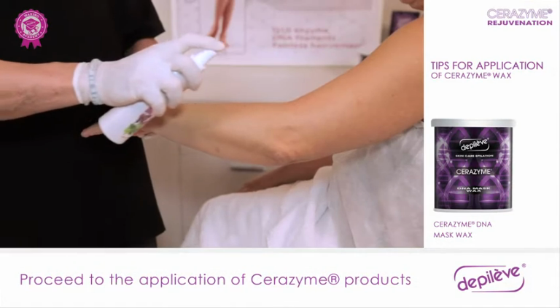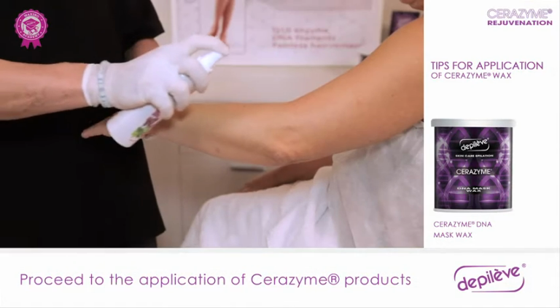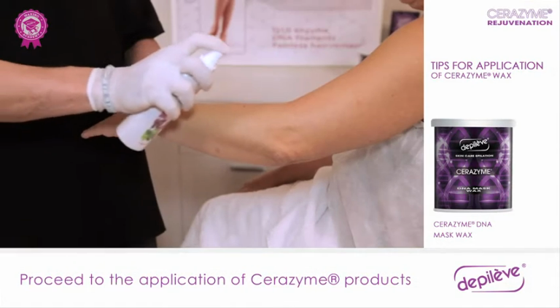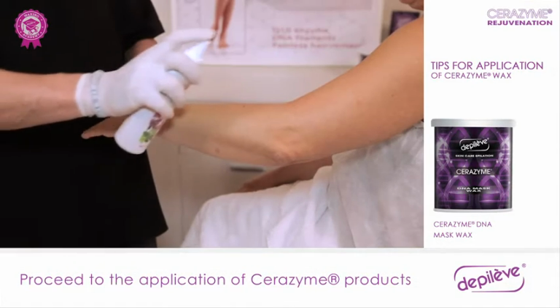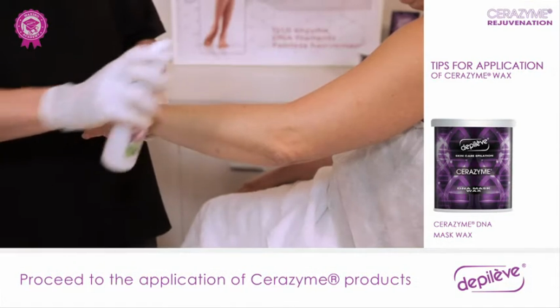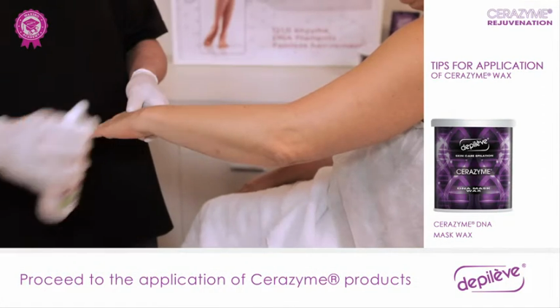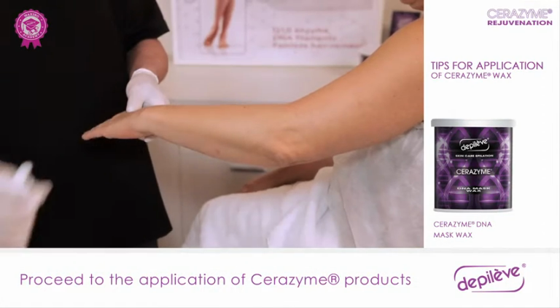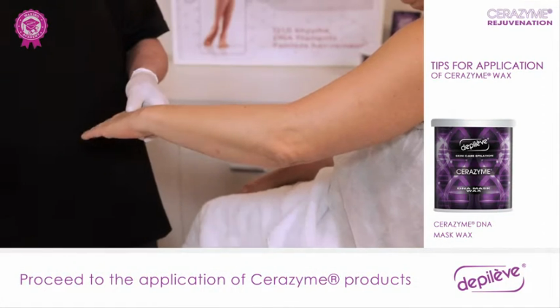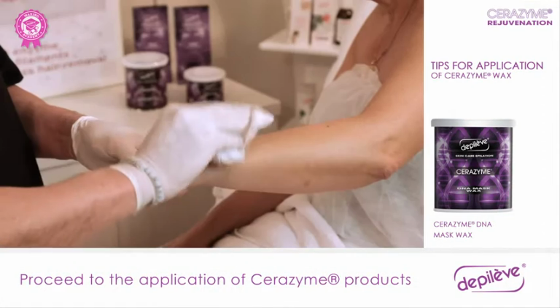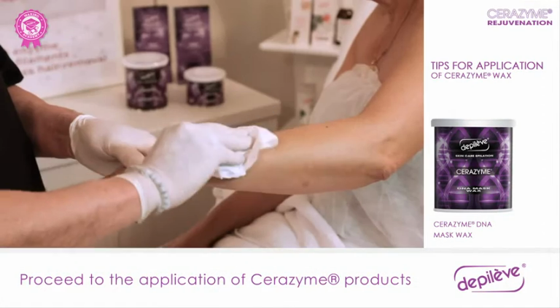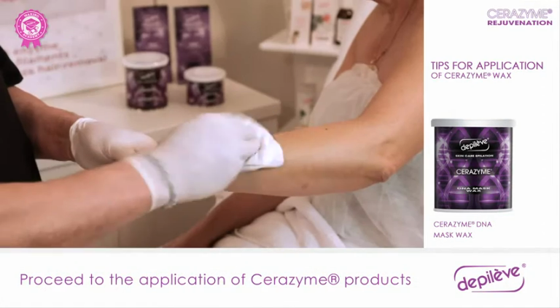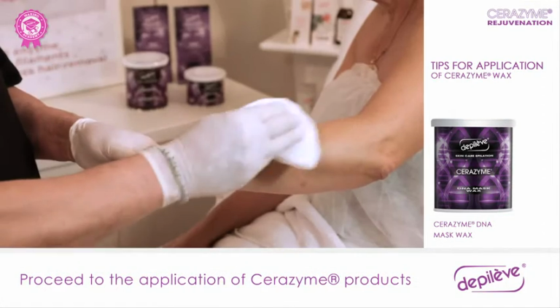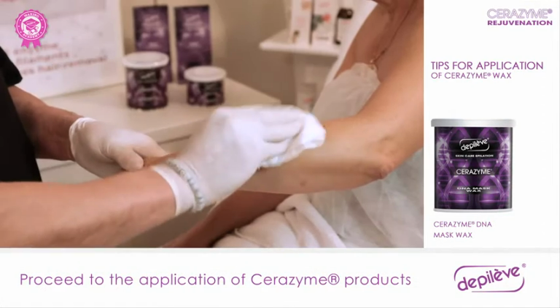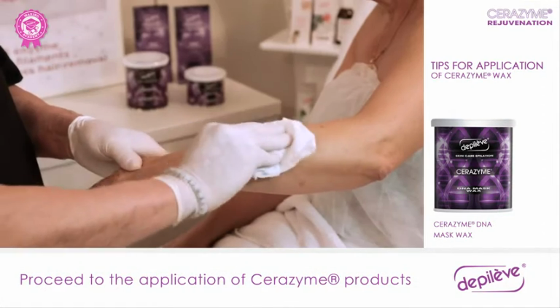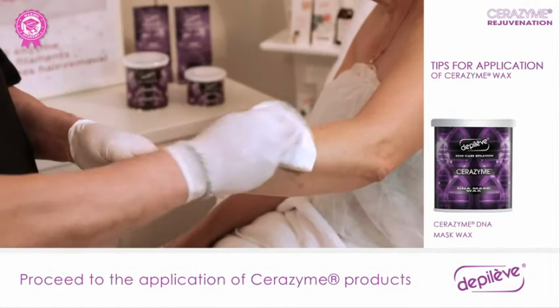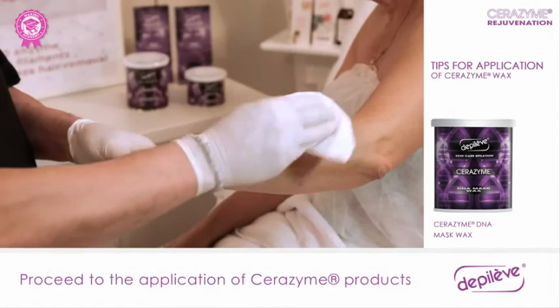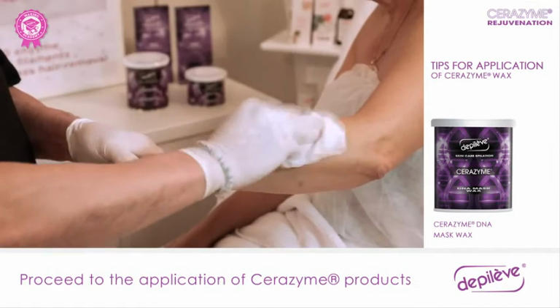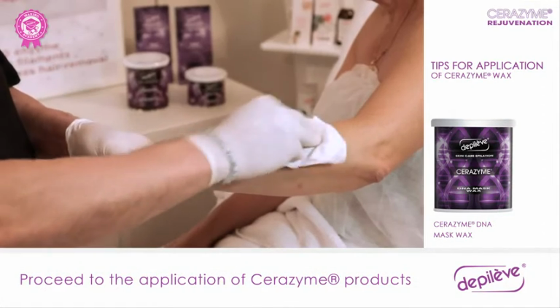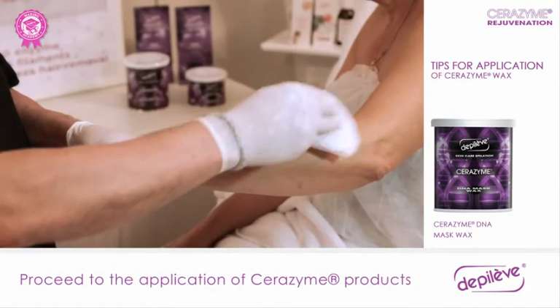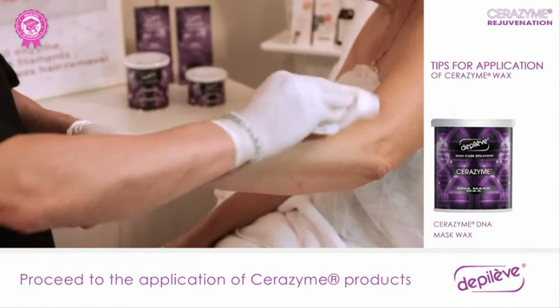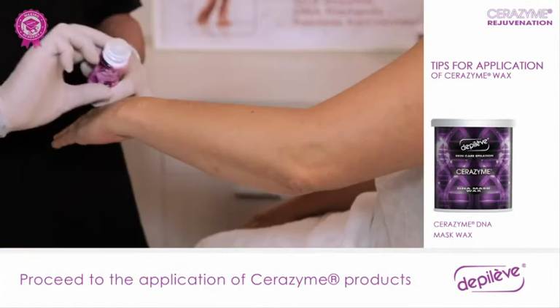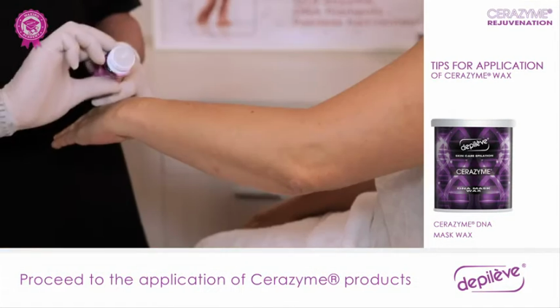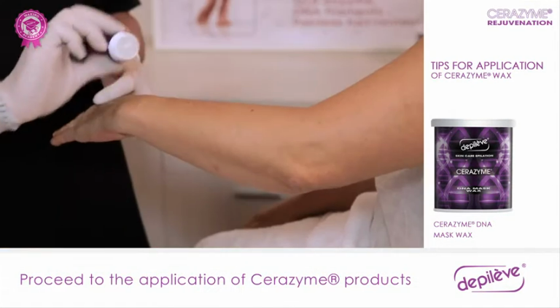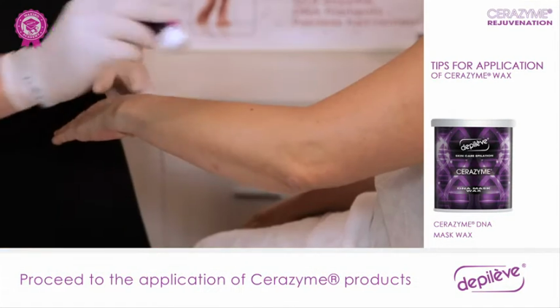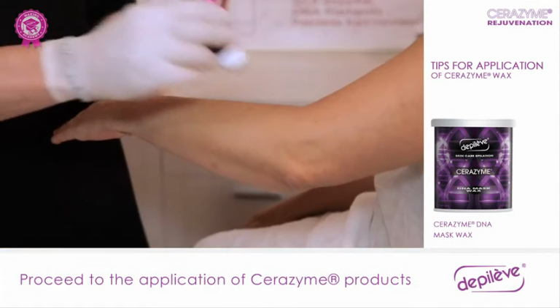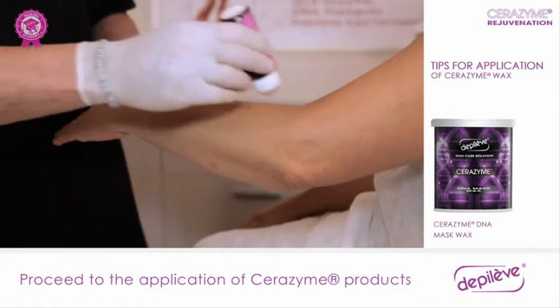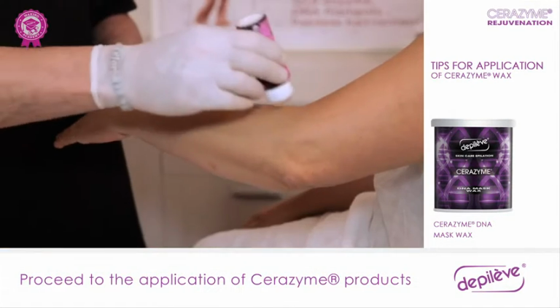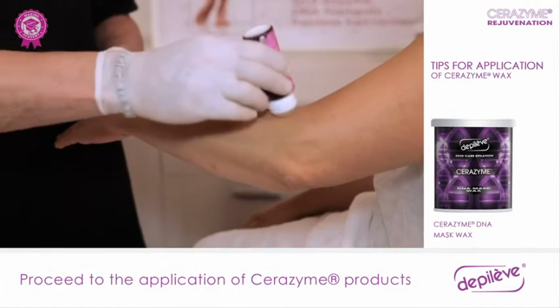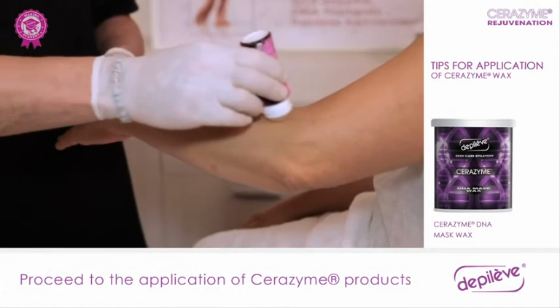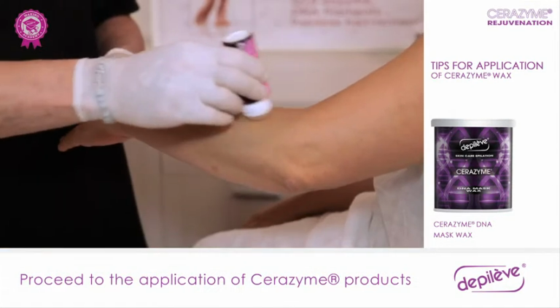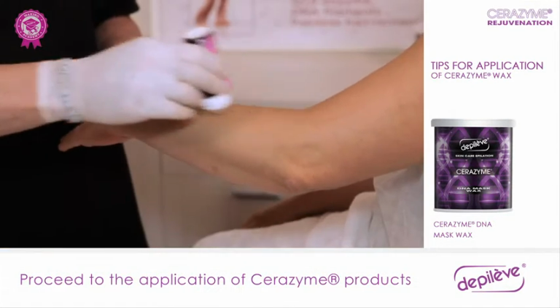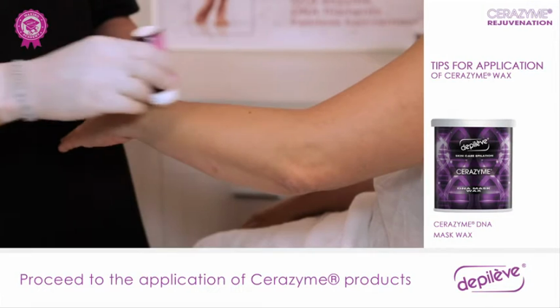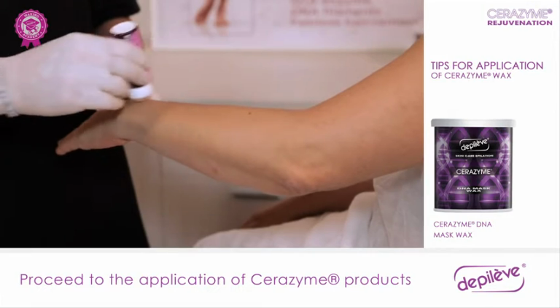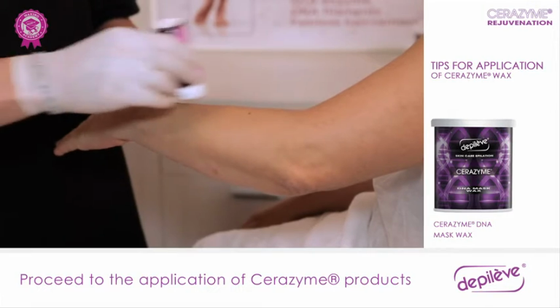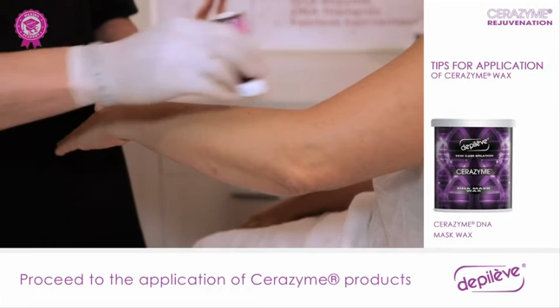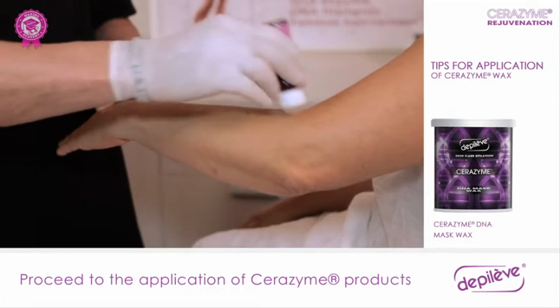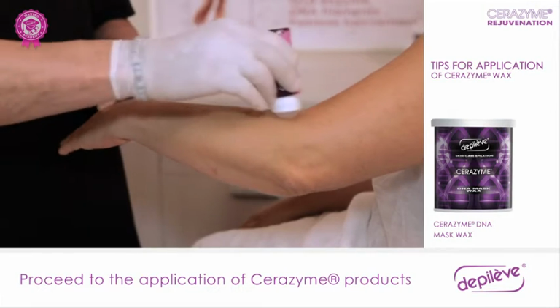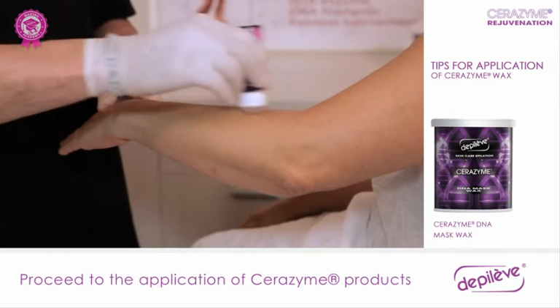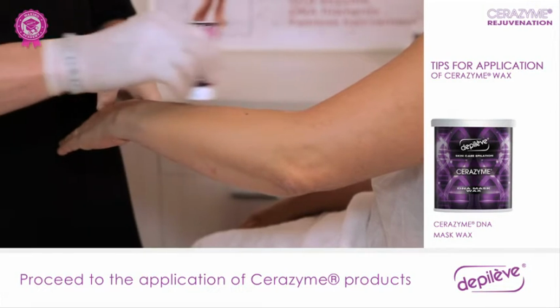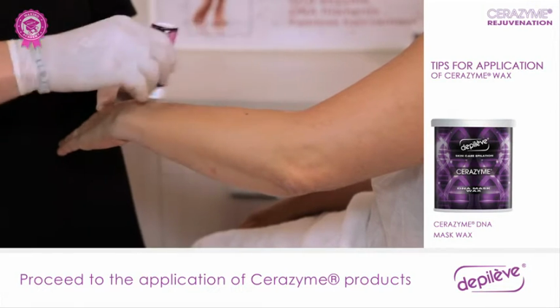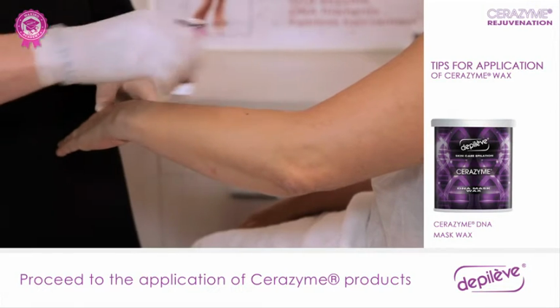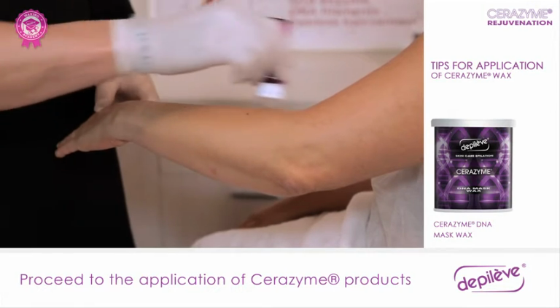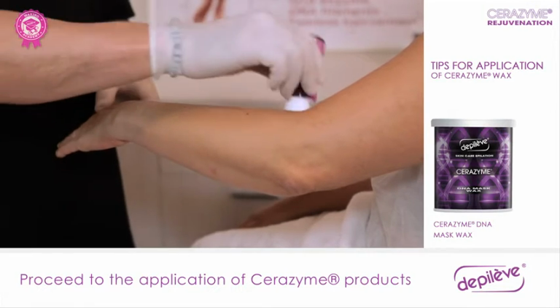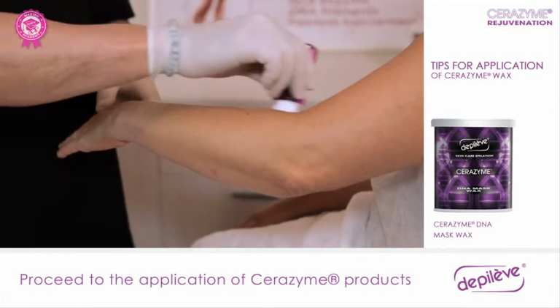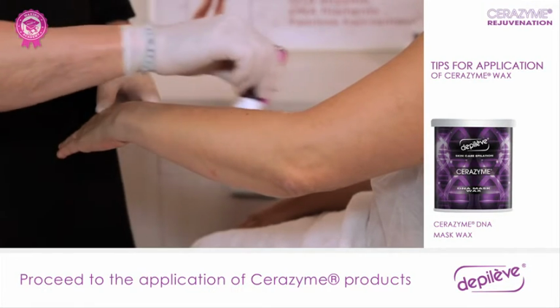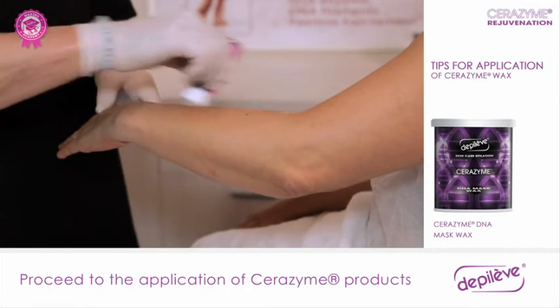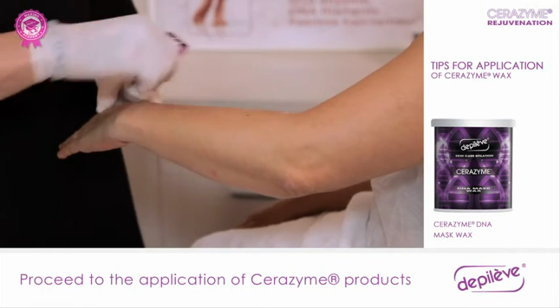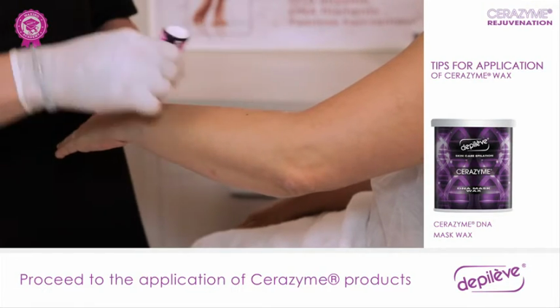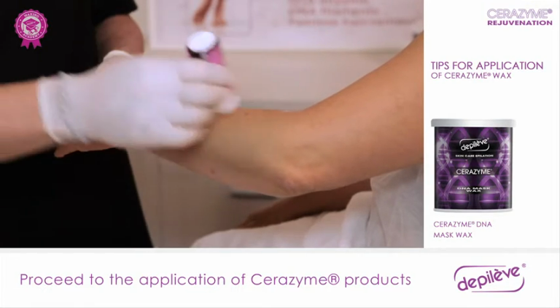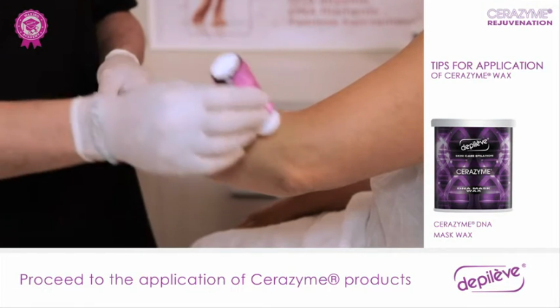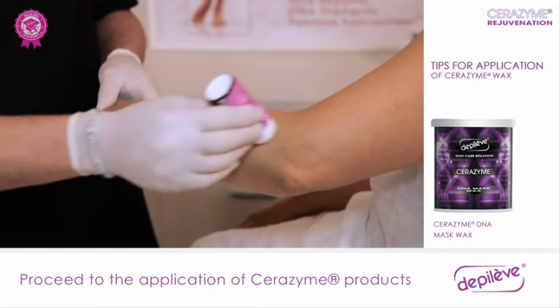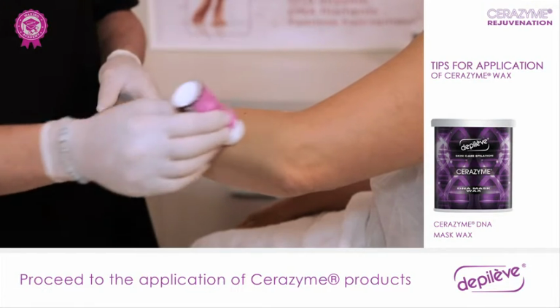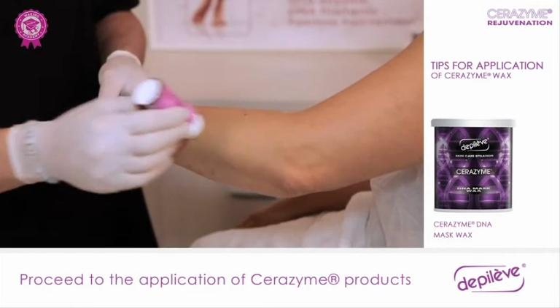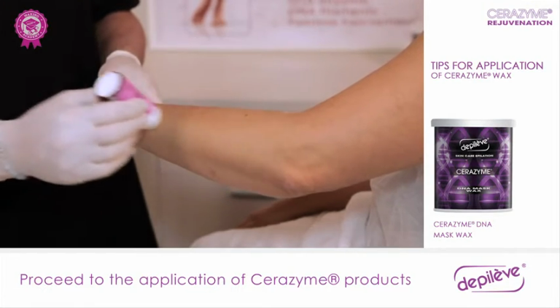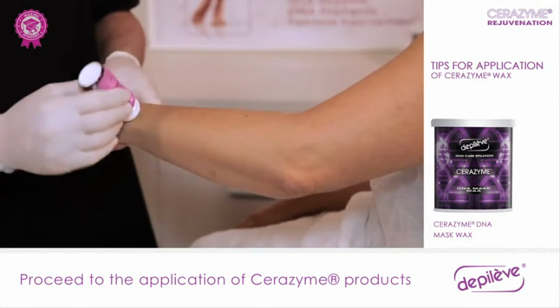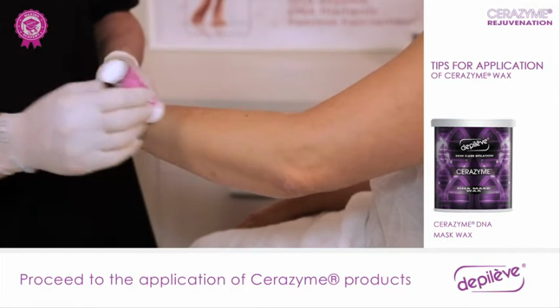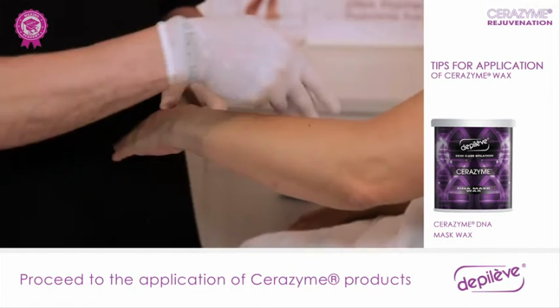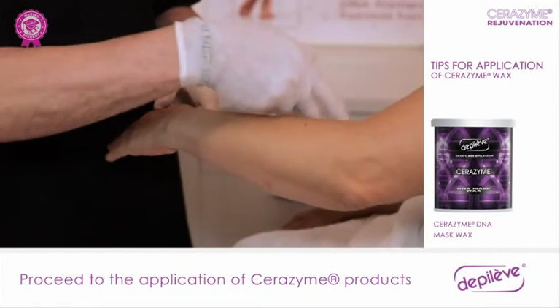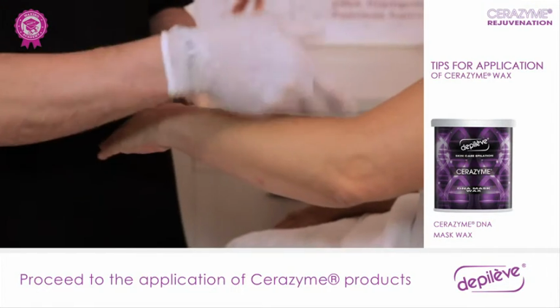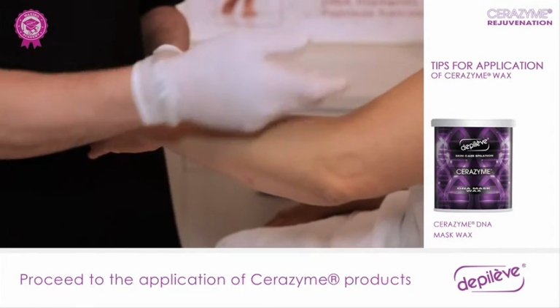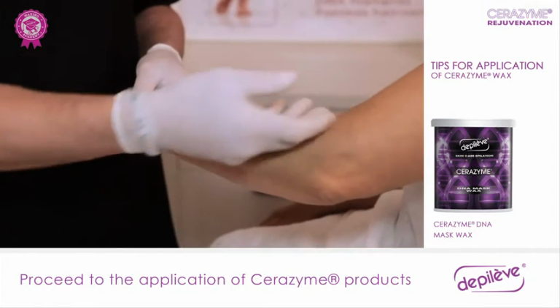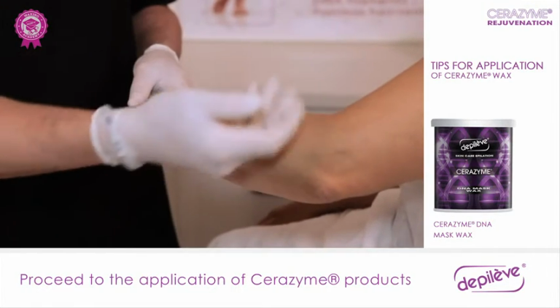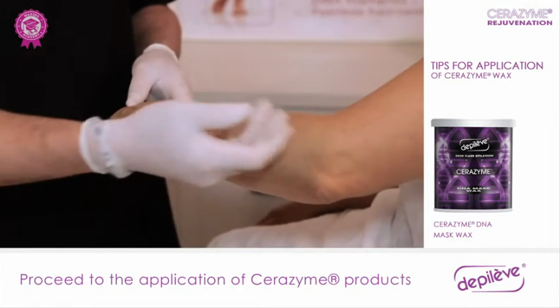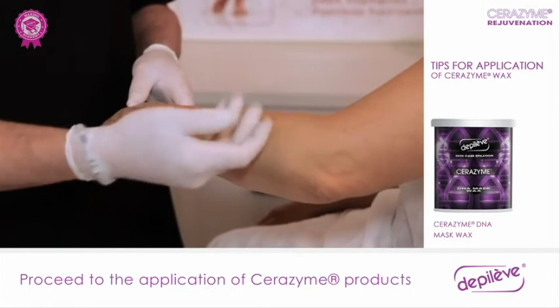After preparing the client with the specific Depilev products, we will proceed with the application. In this case, we will show the application on the arm.